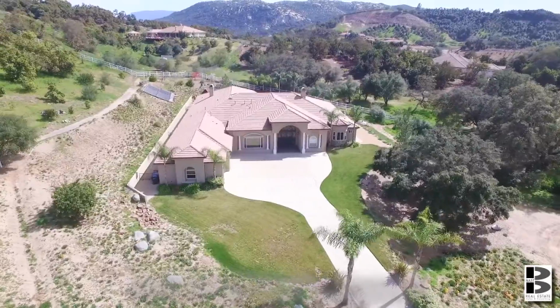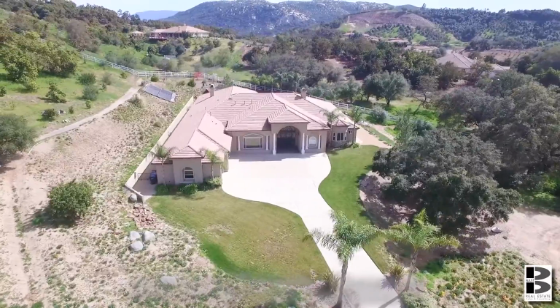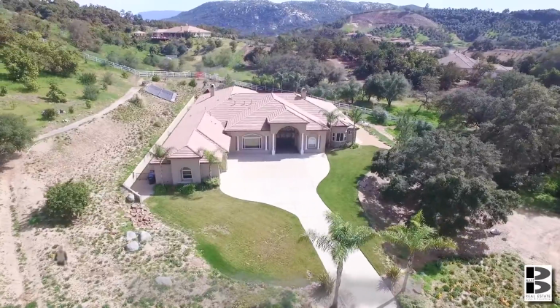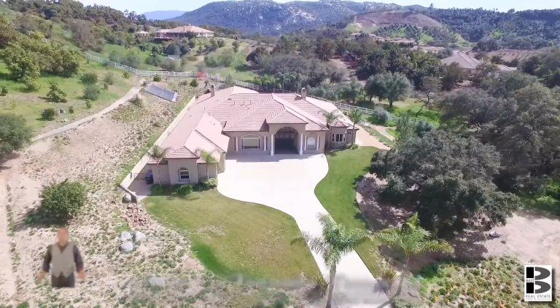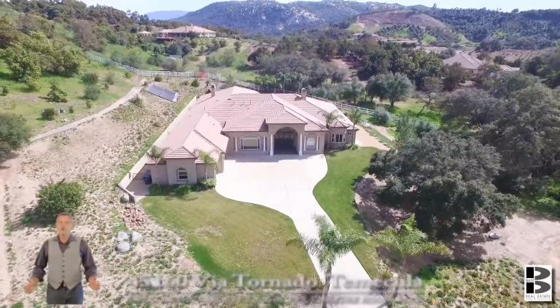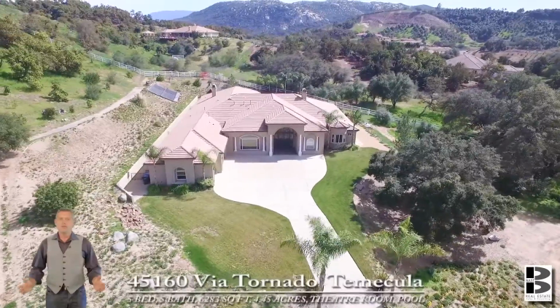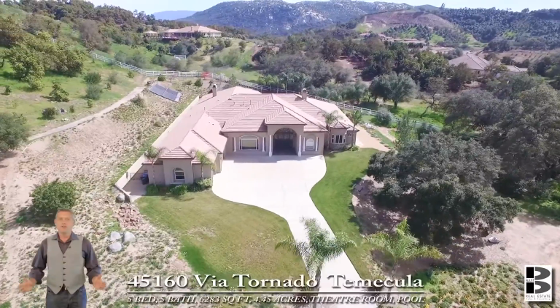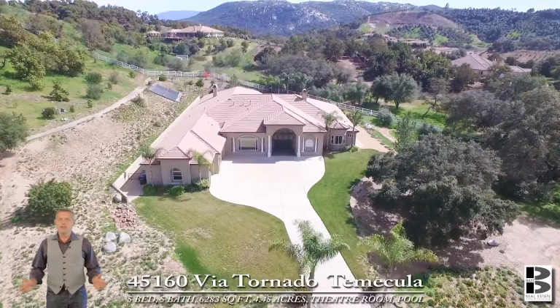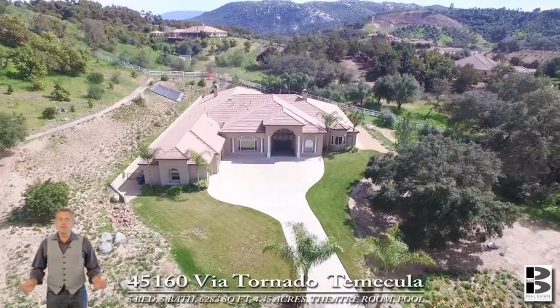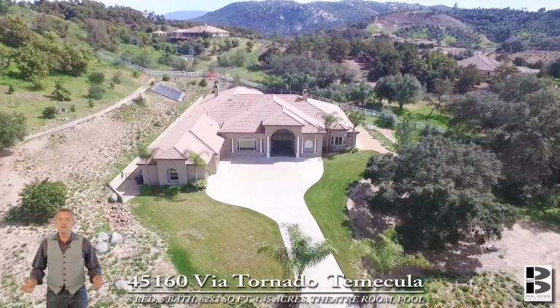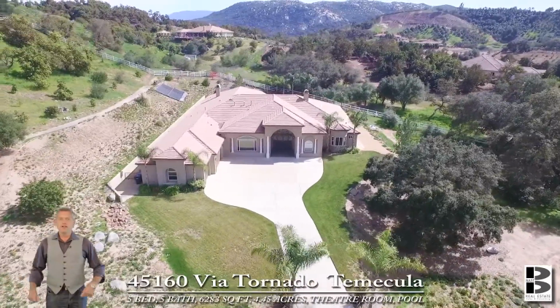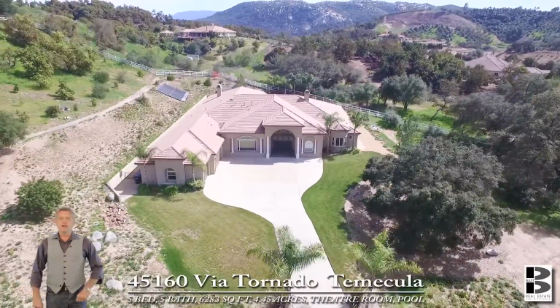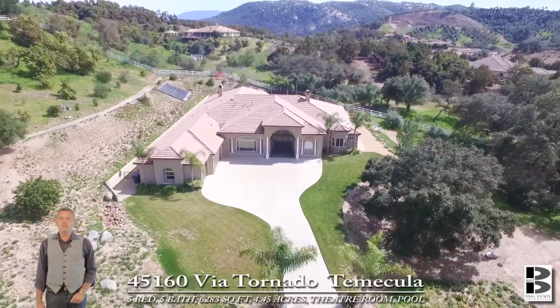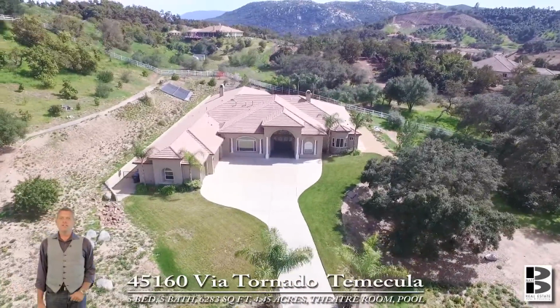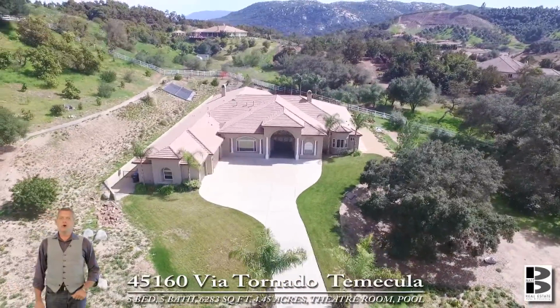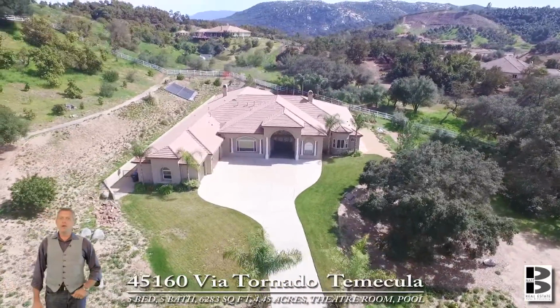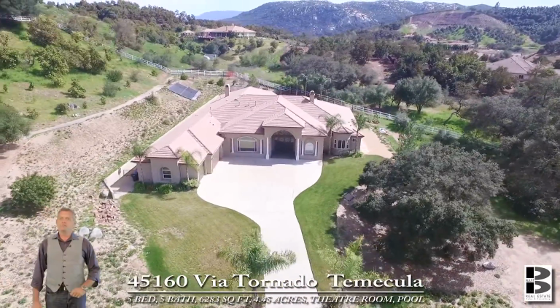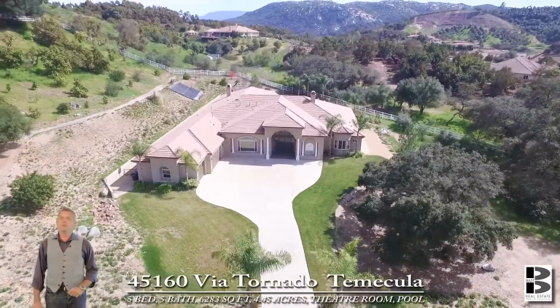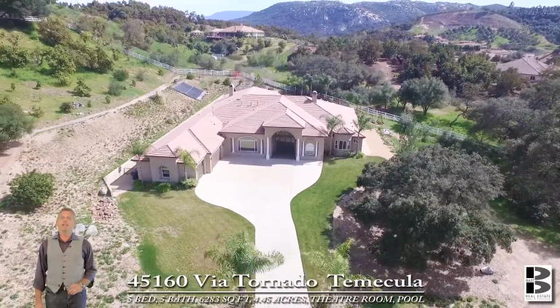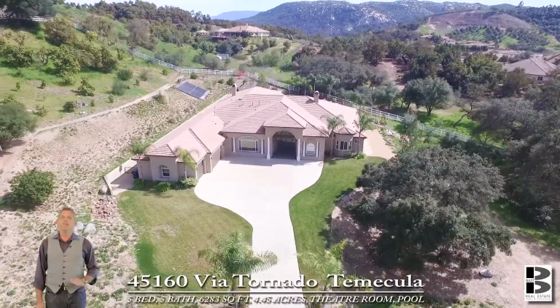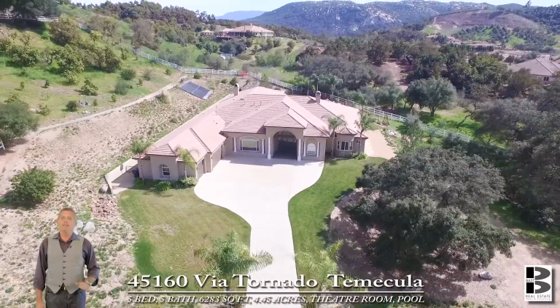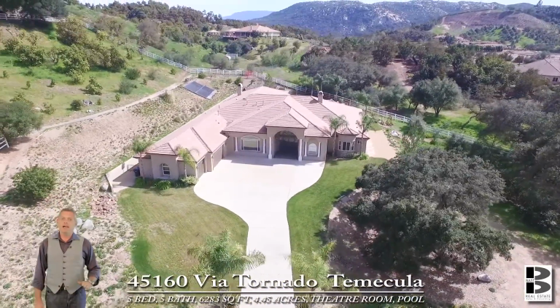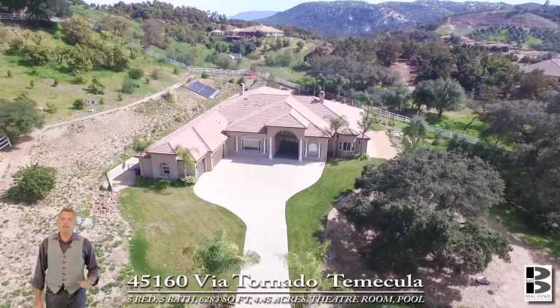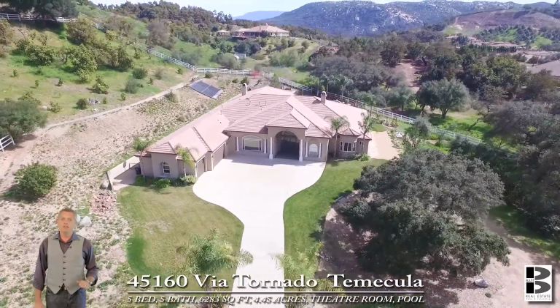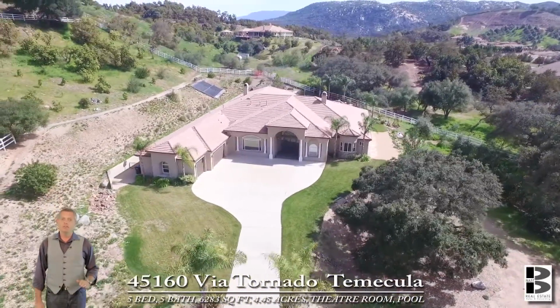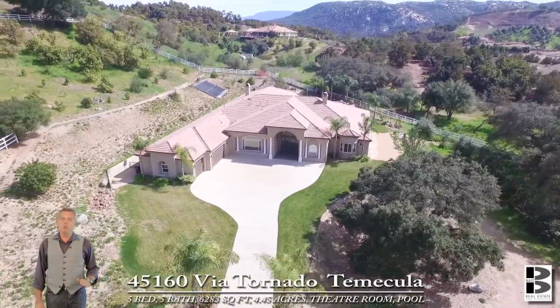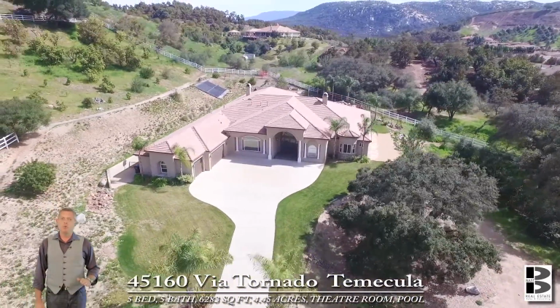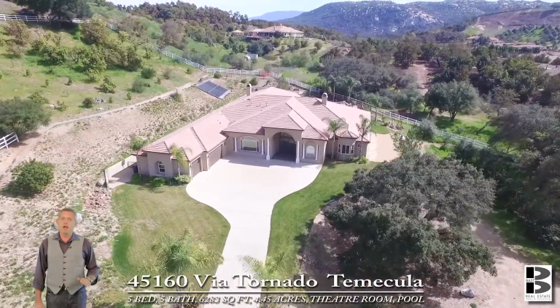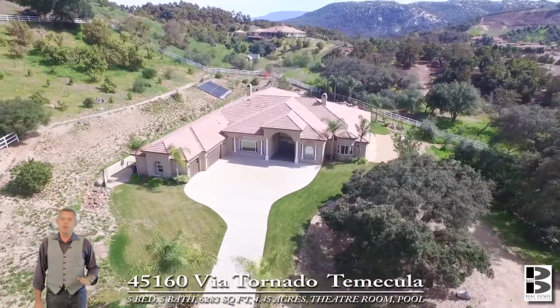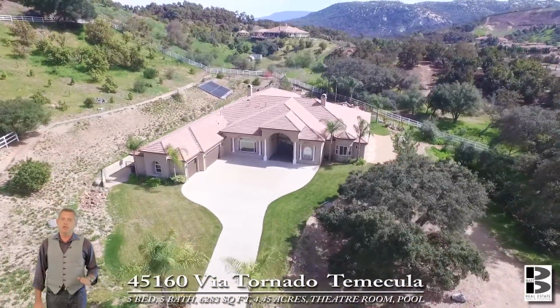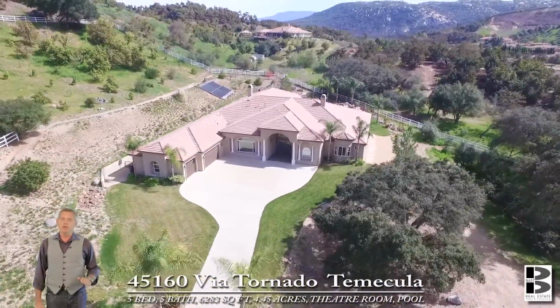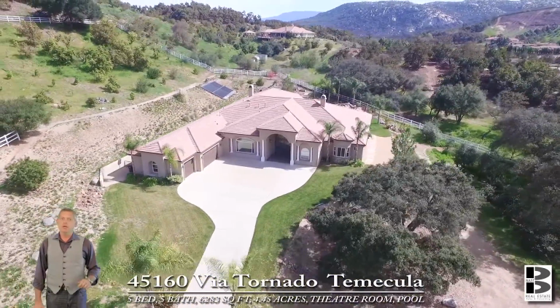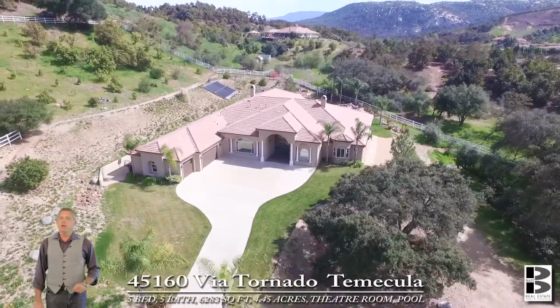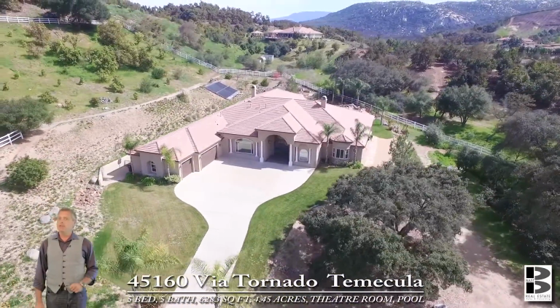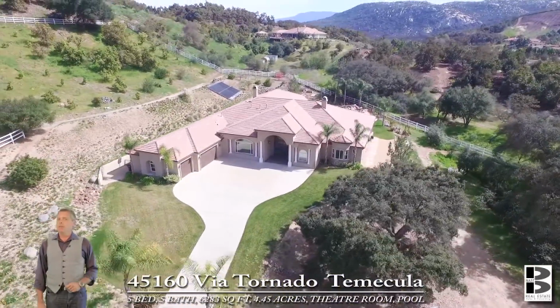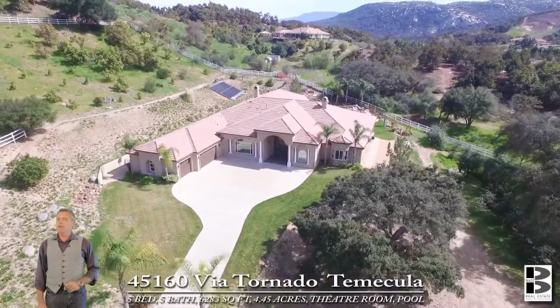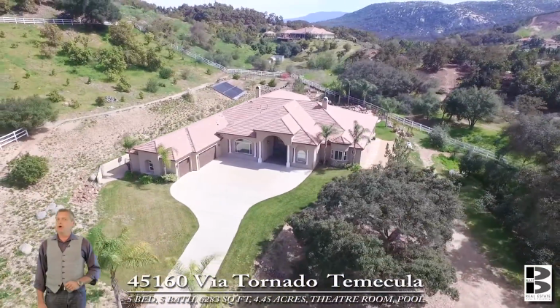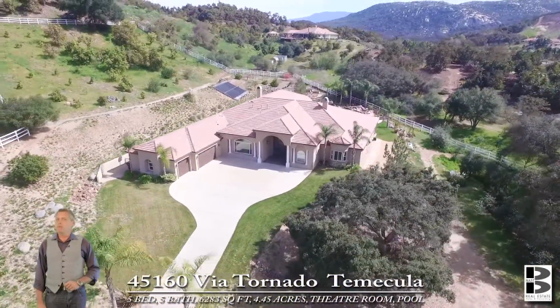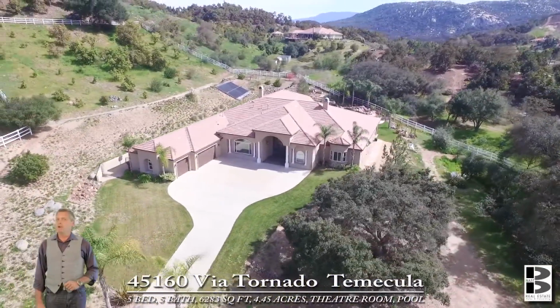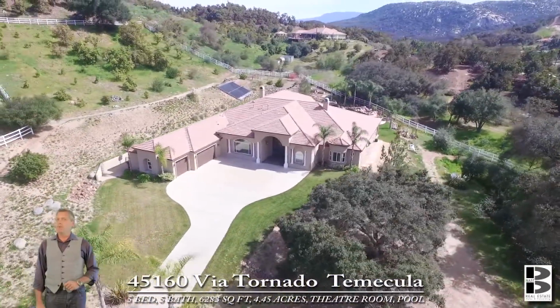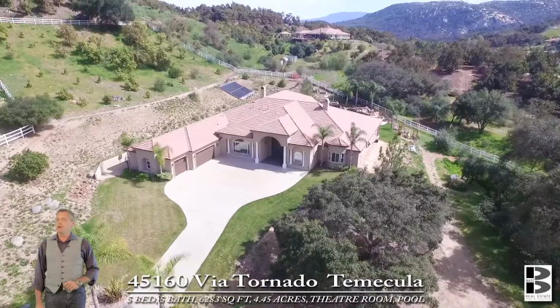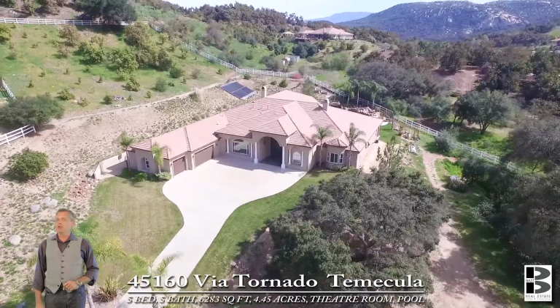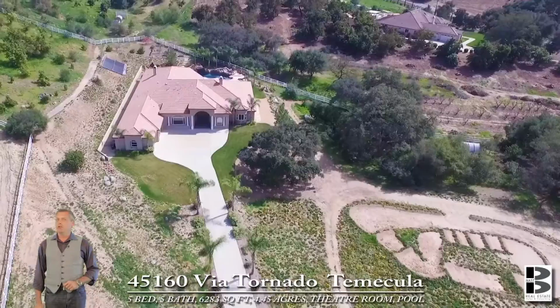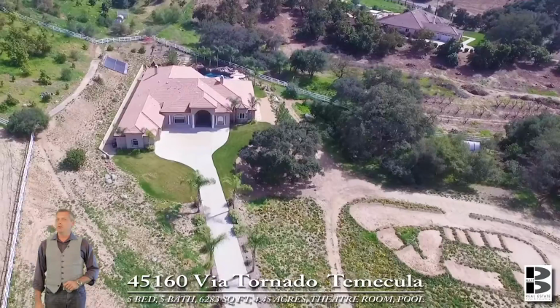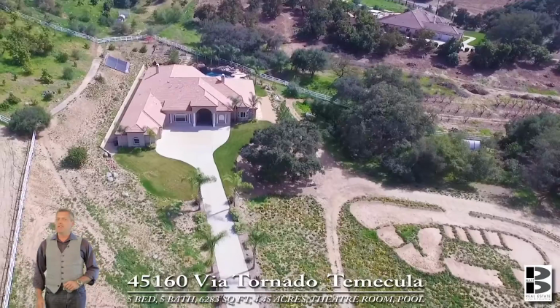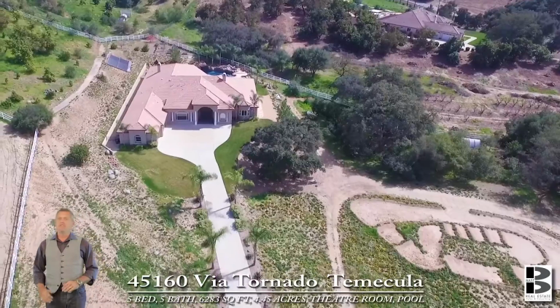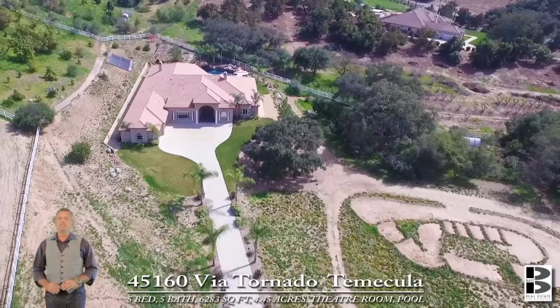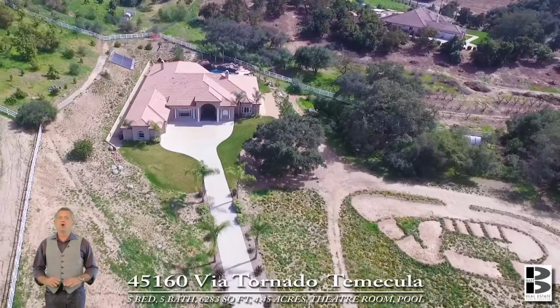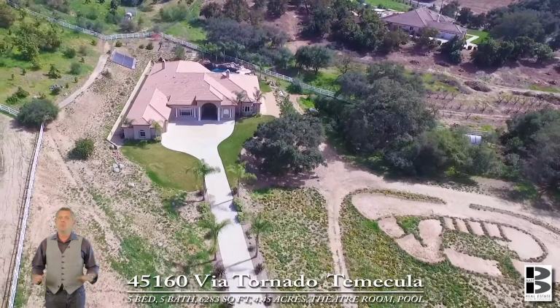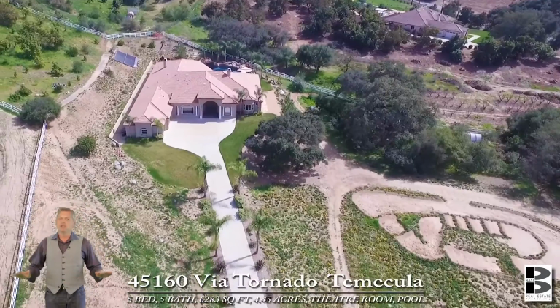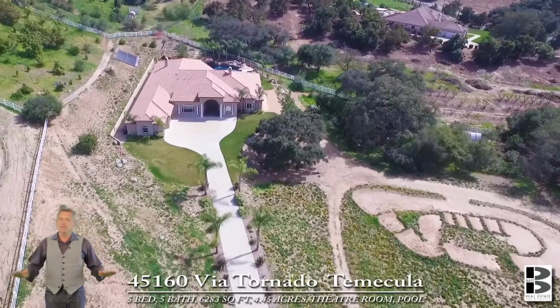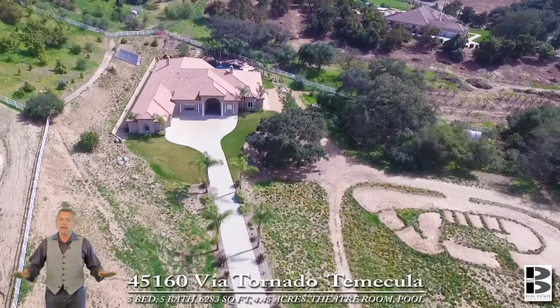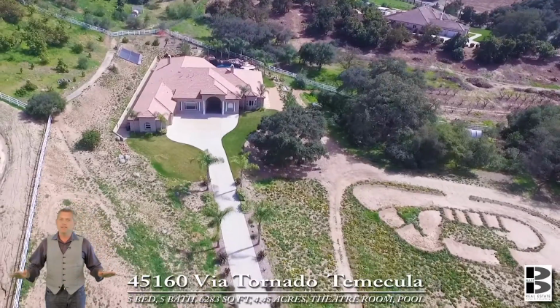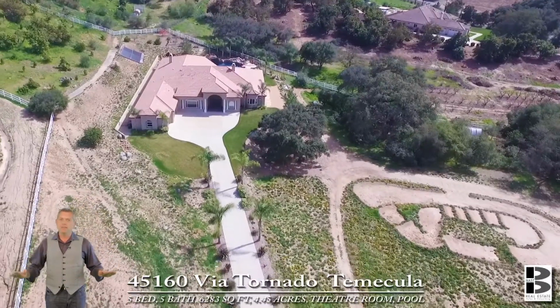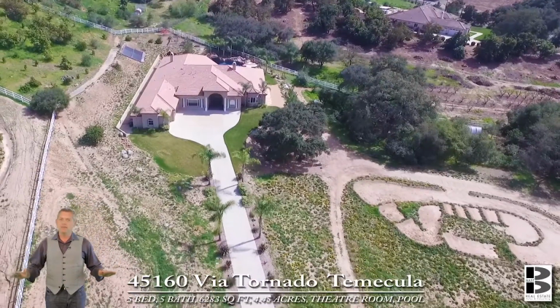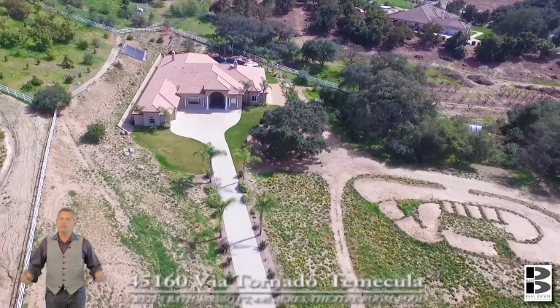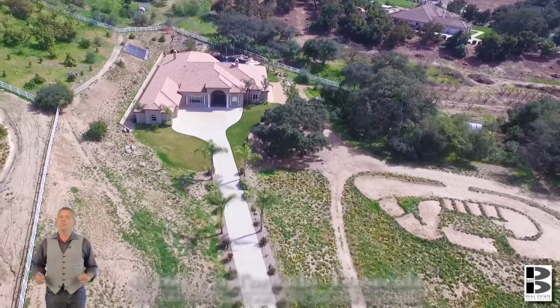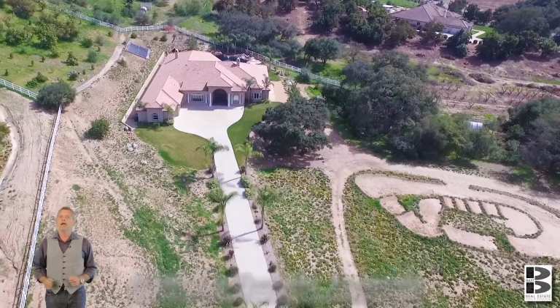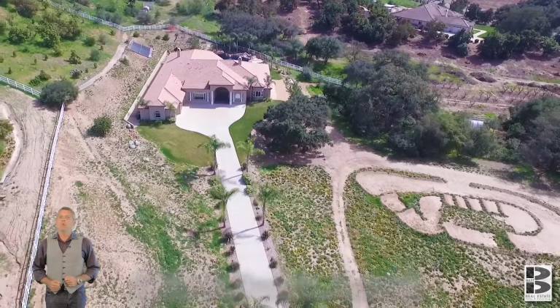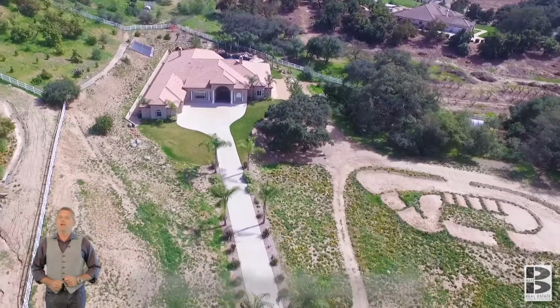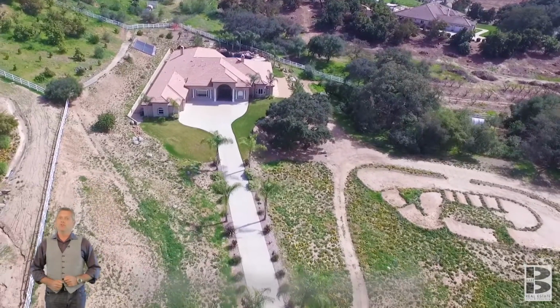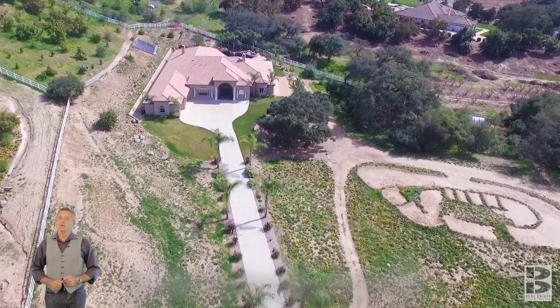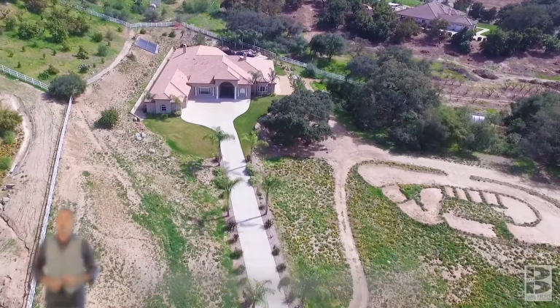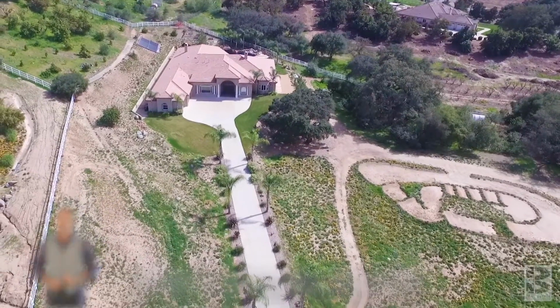Want room for a vineyard? This home has plenty of flat, usable property. Not many homes up here in Duluth have so much flat space to plant whatever you want.